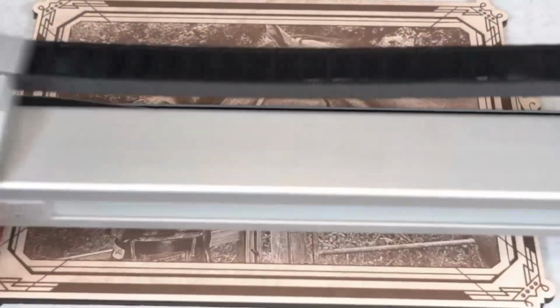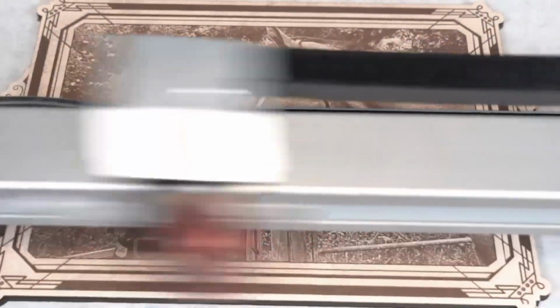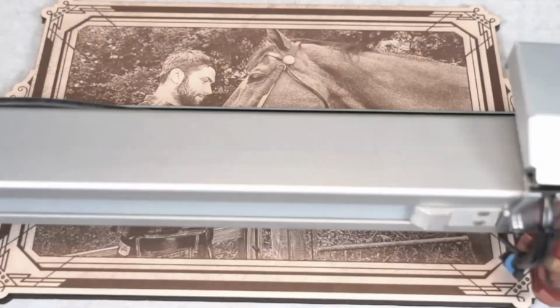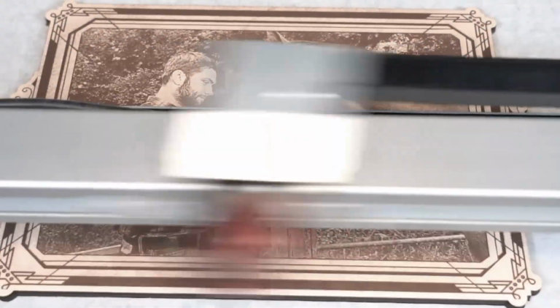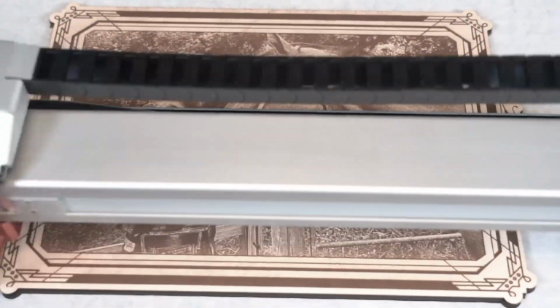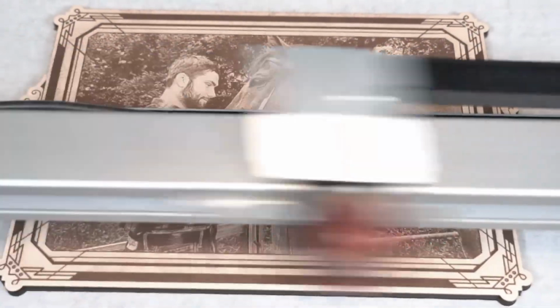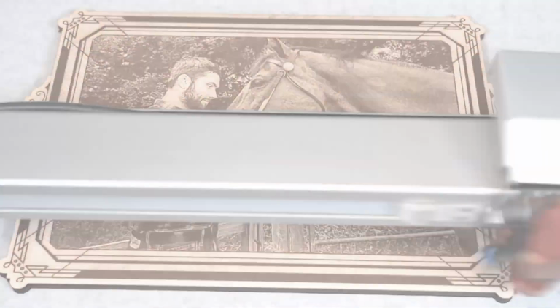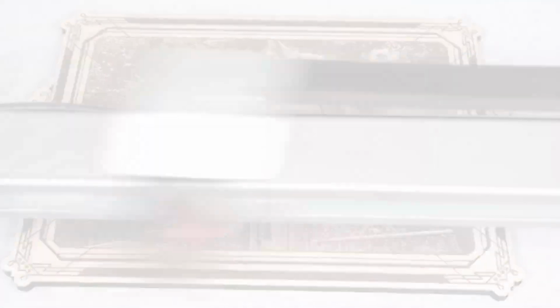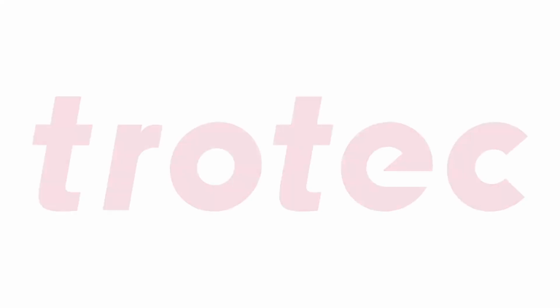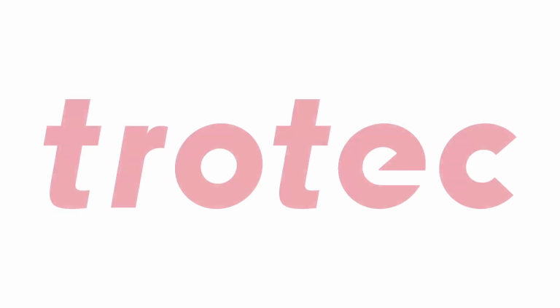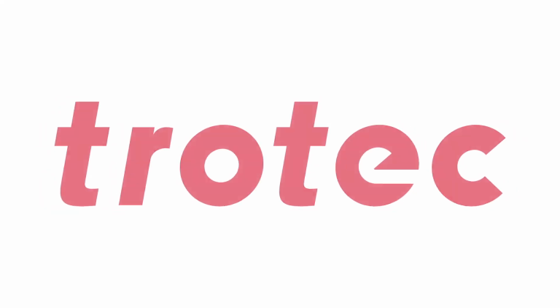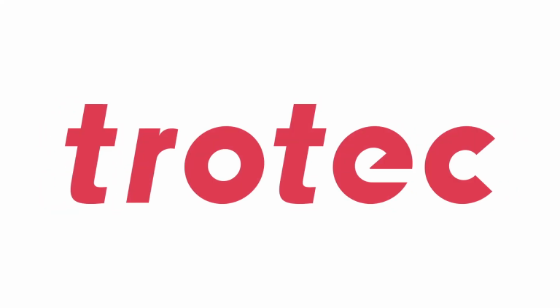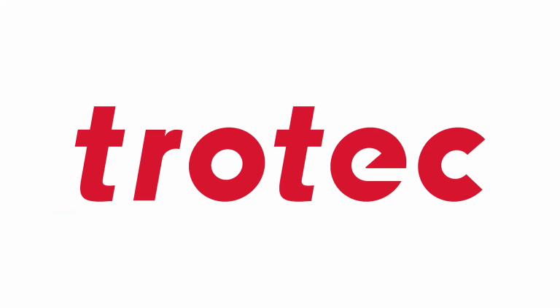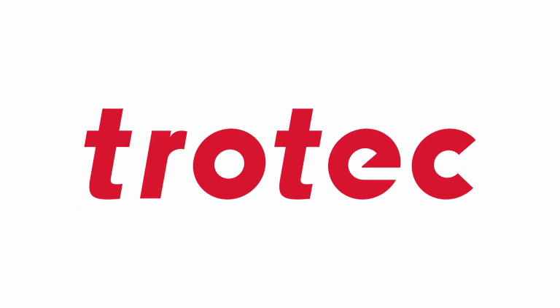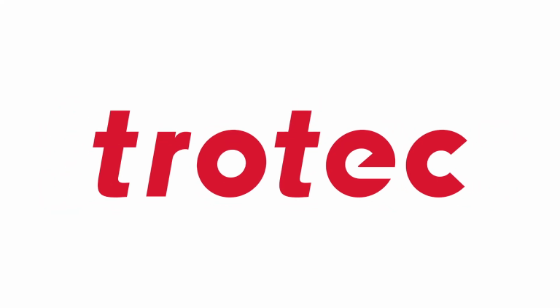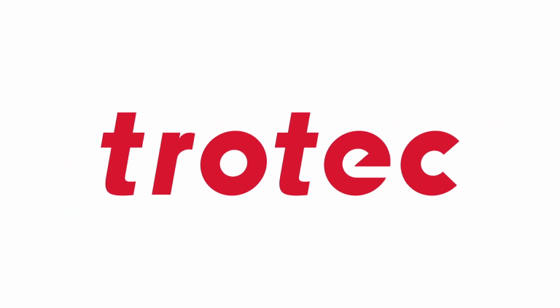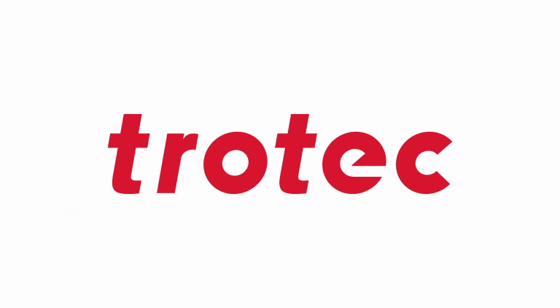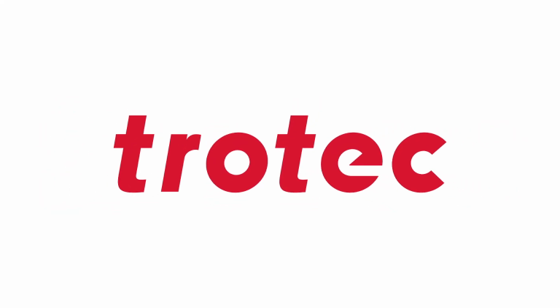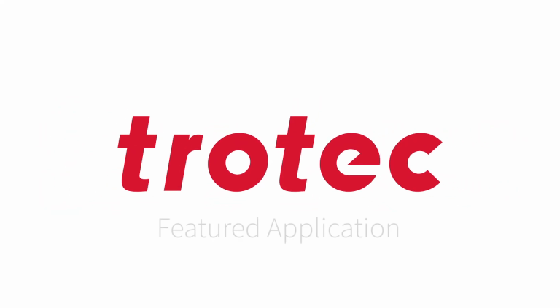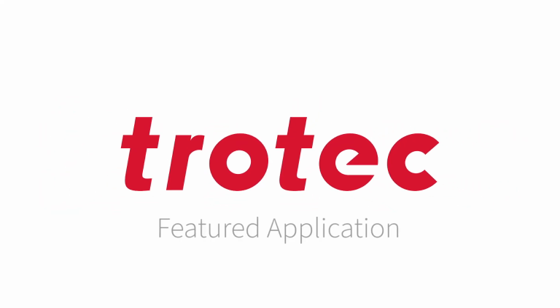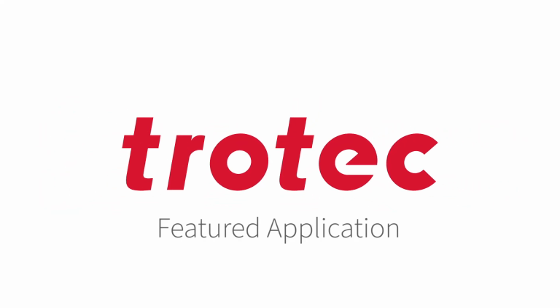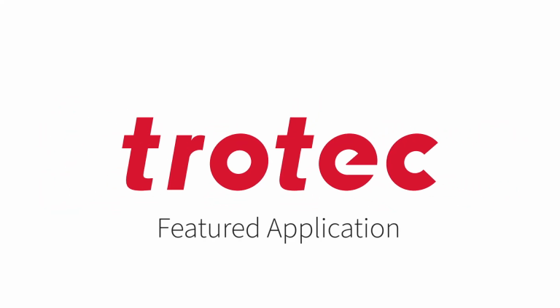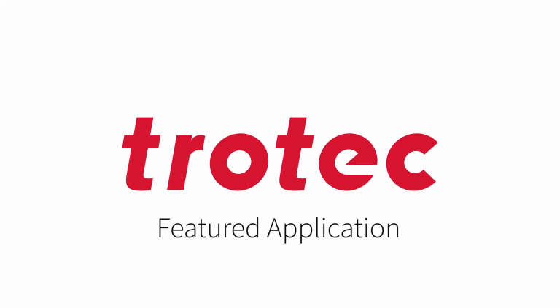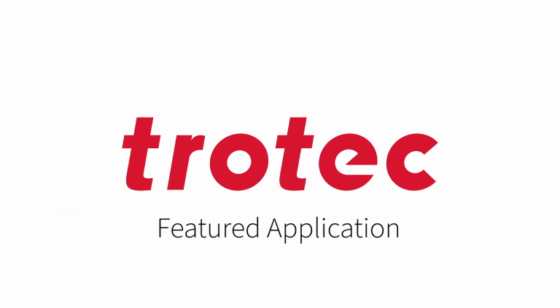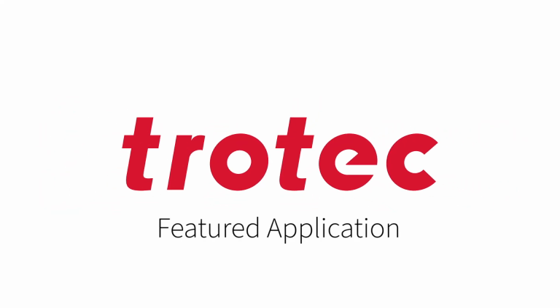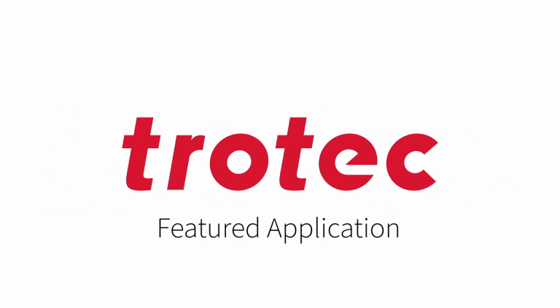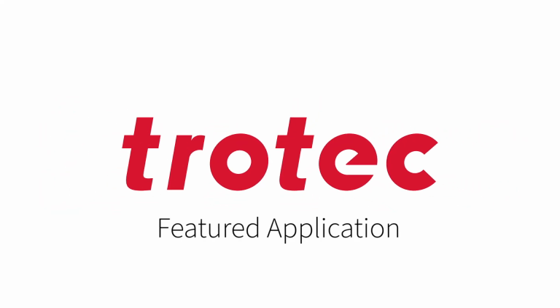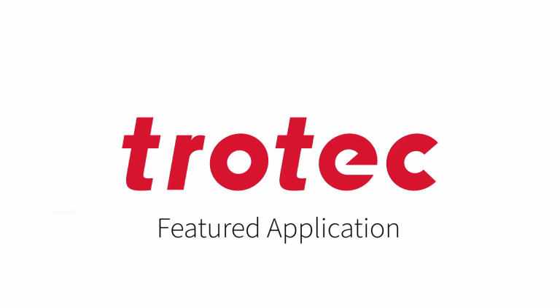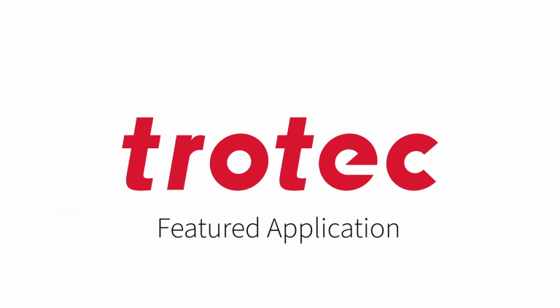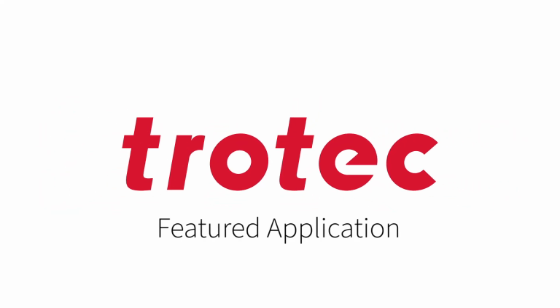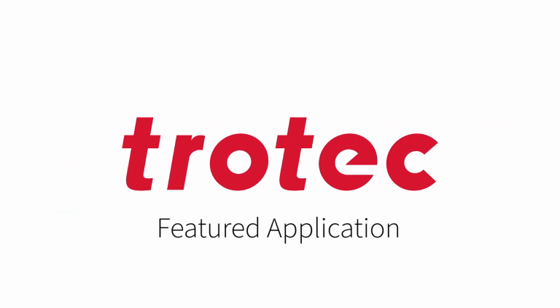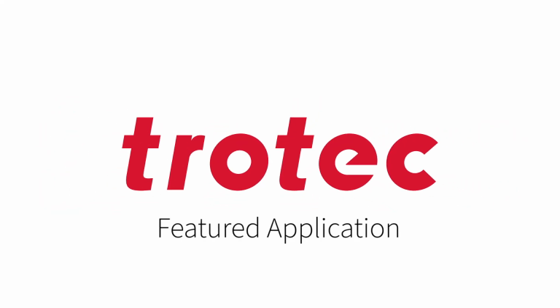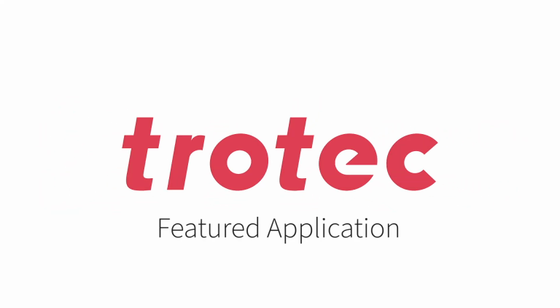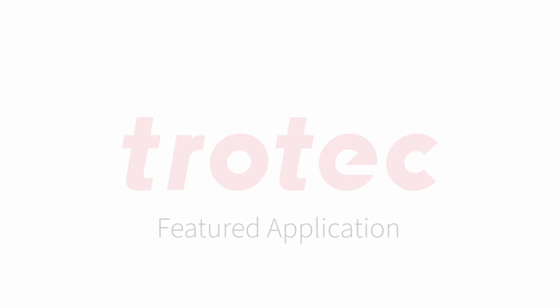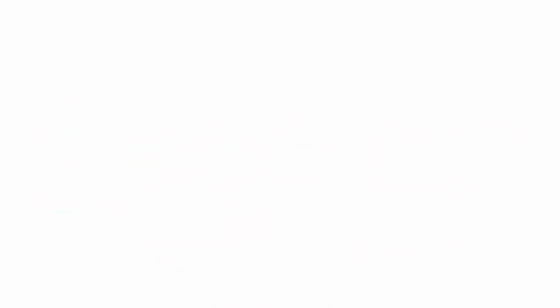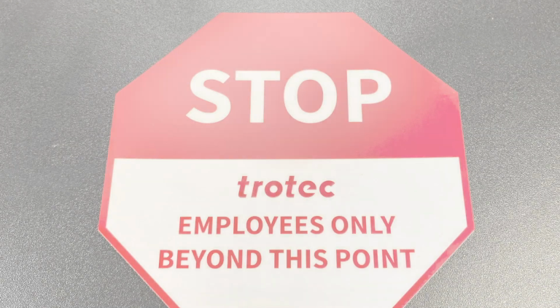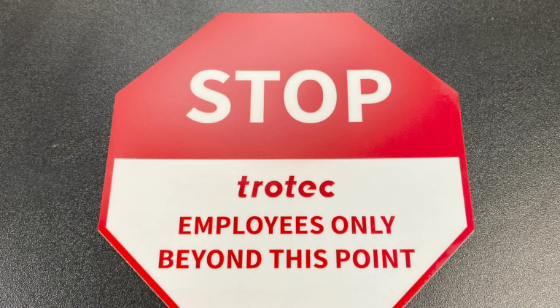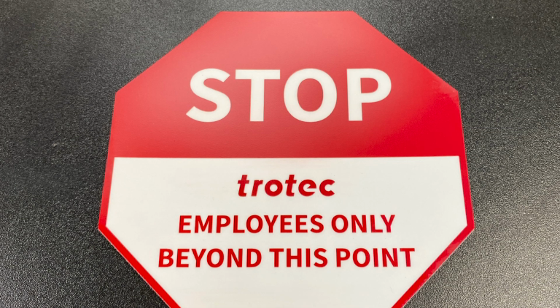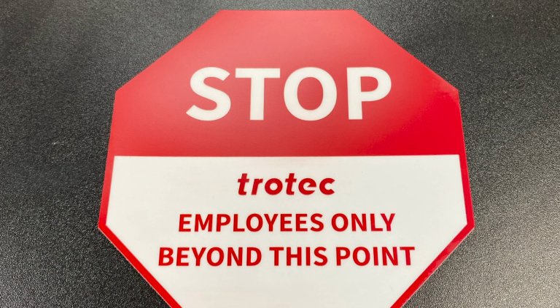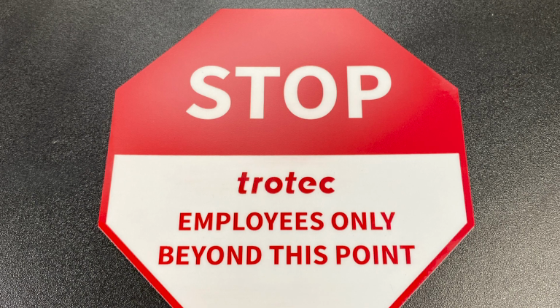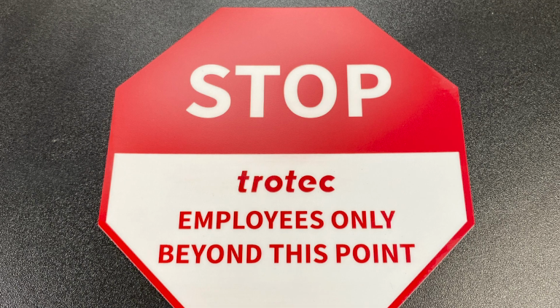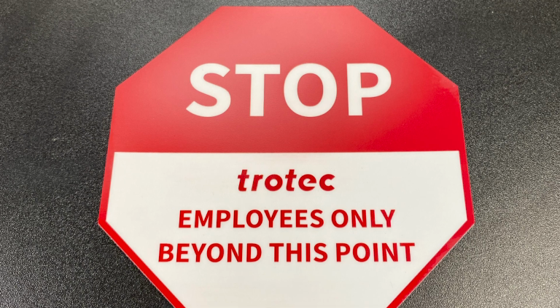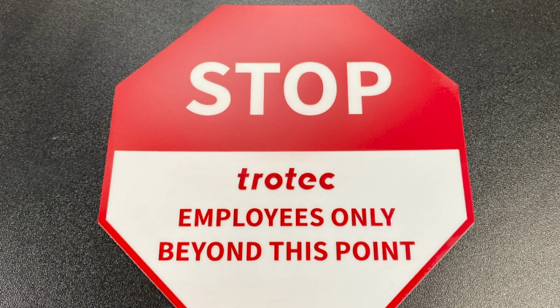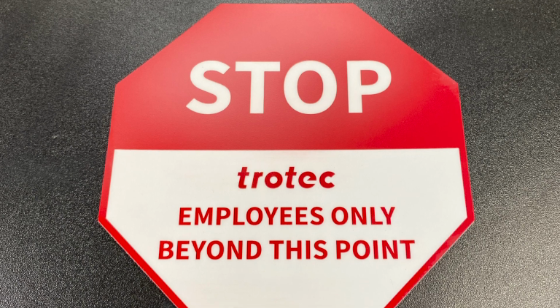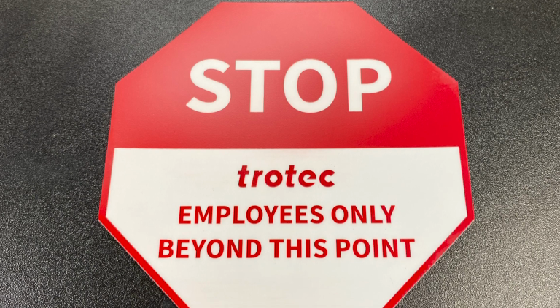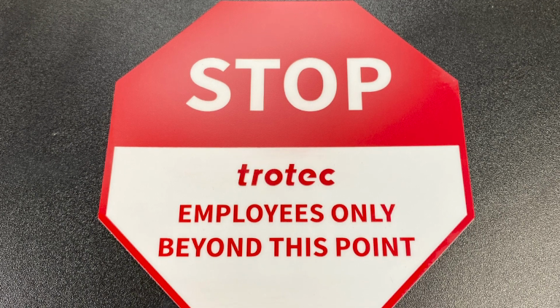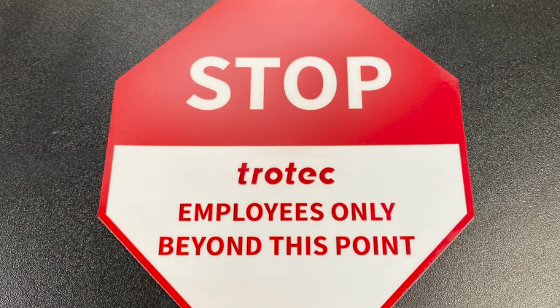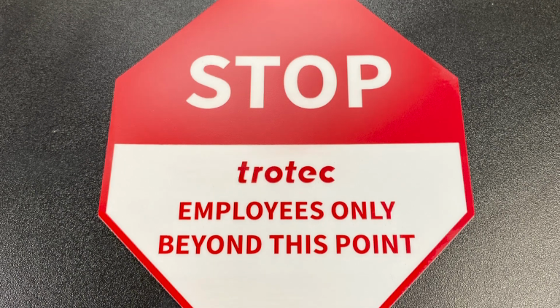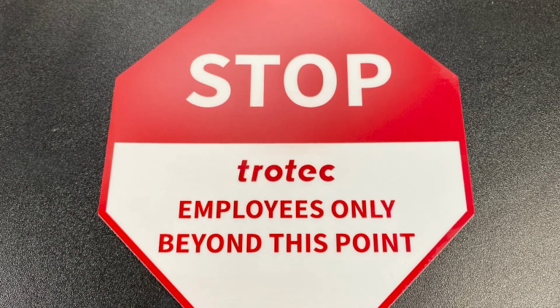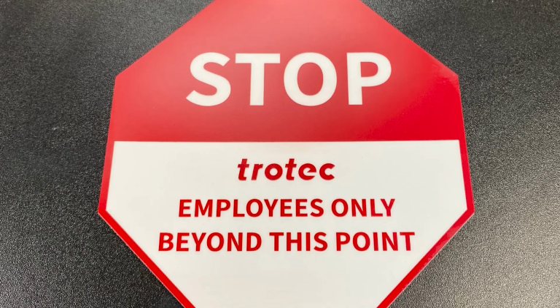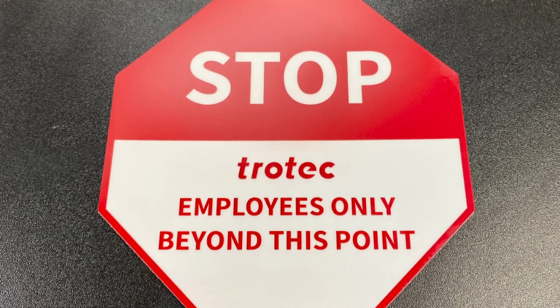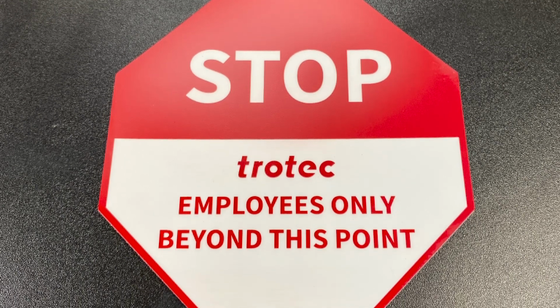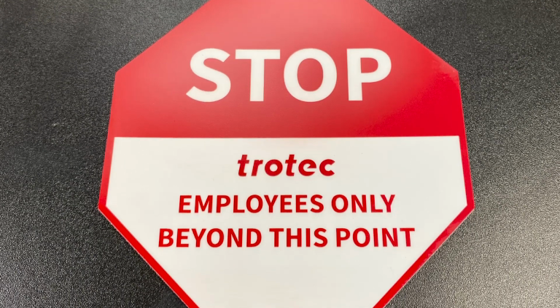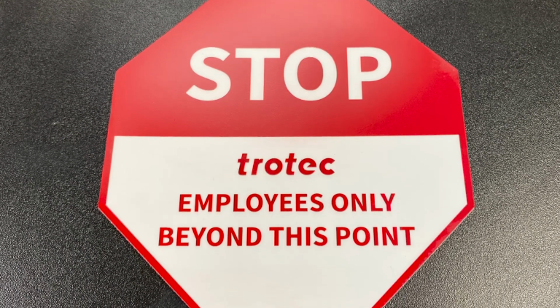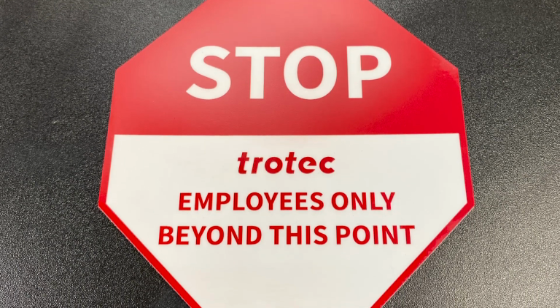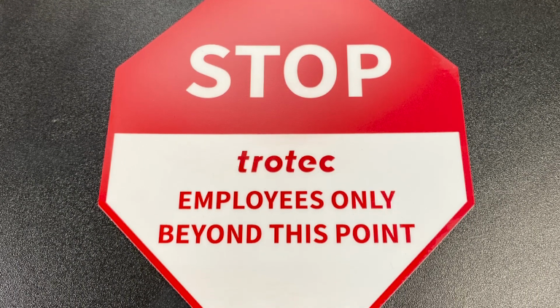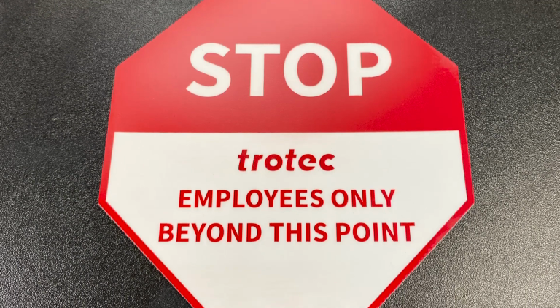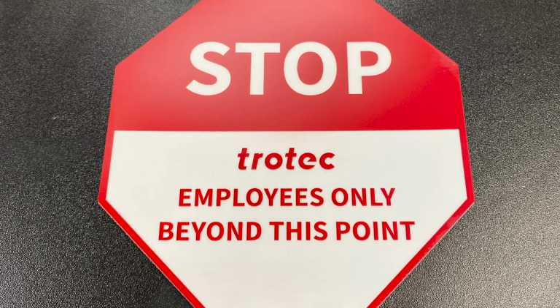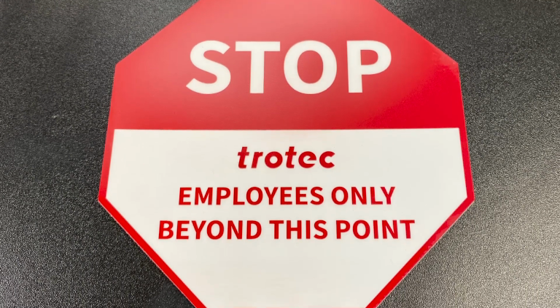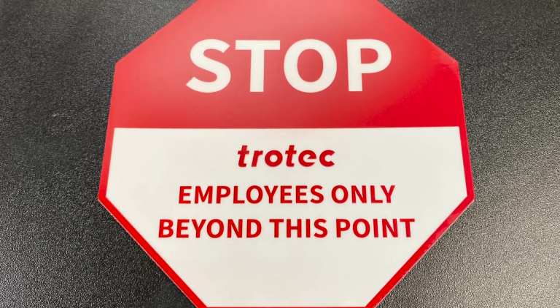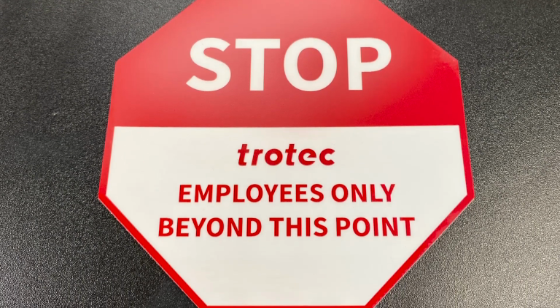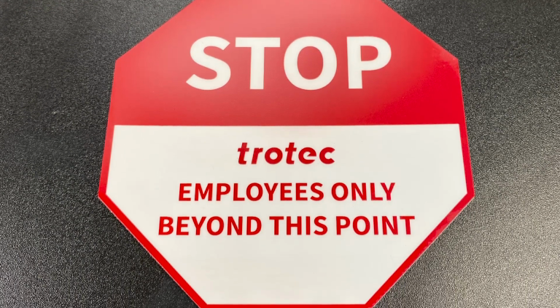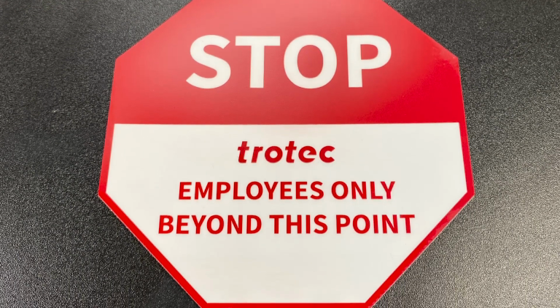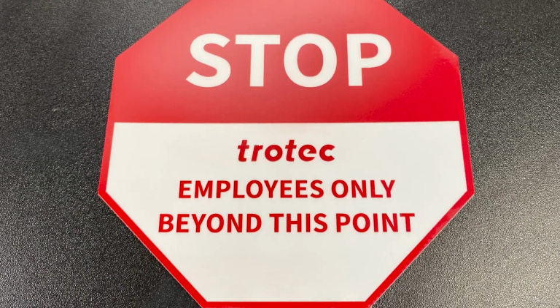Hello! Thanks for joining us for another Trotec featured application video. Today we are making a simple sign using our TroLase material.